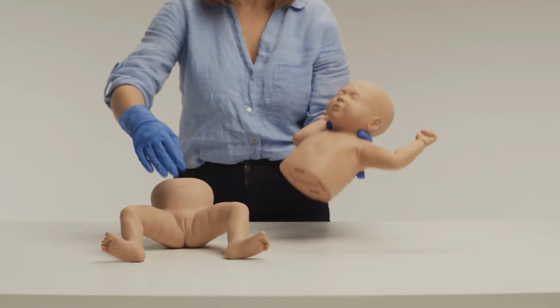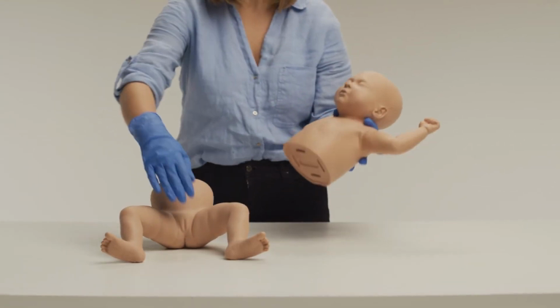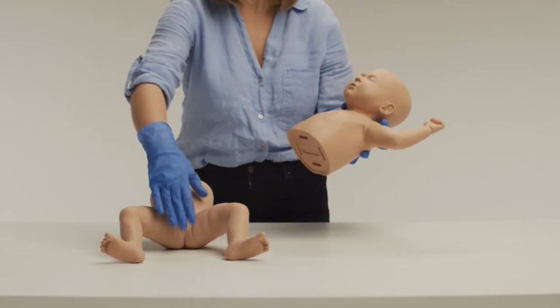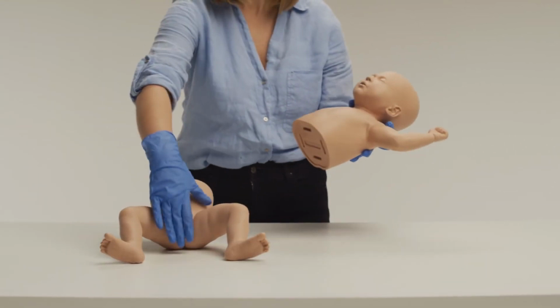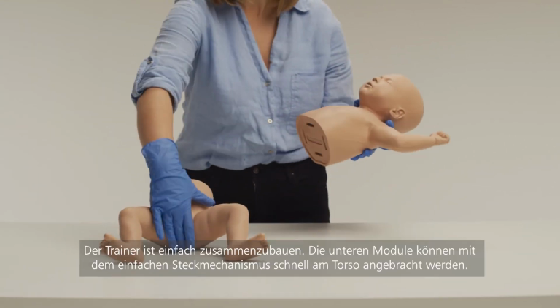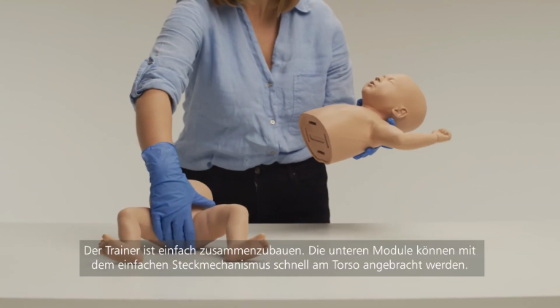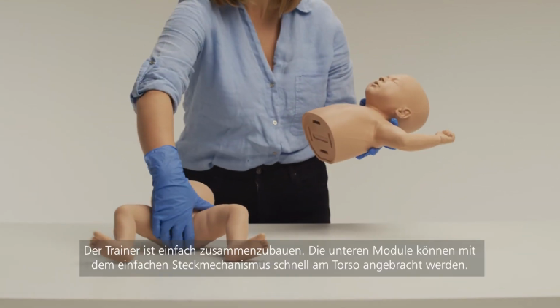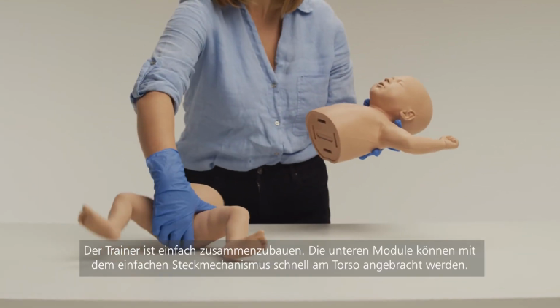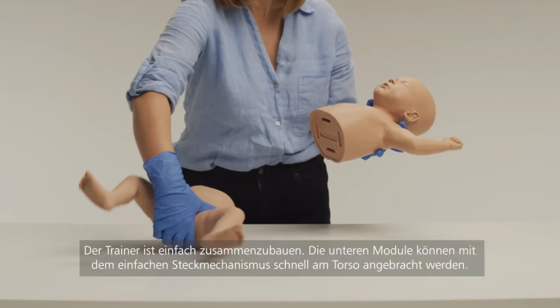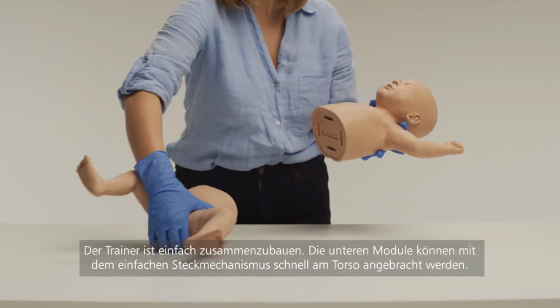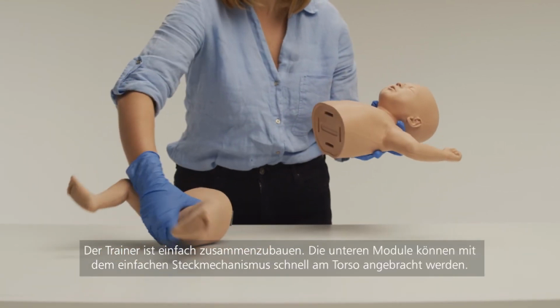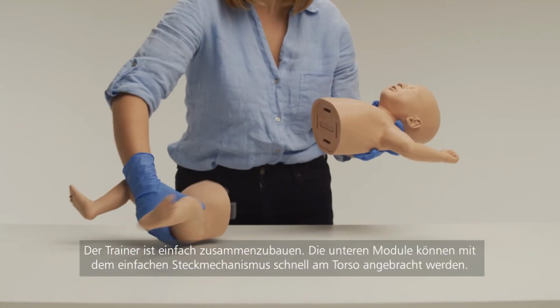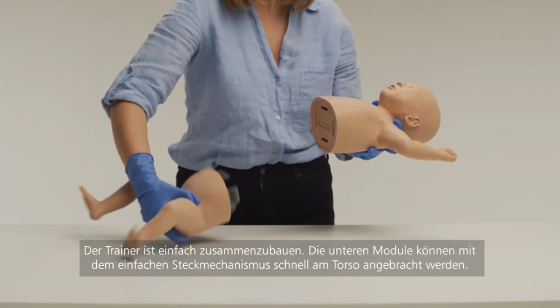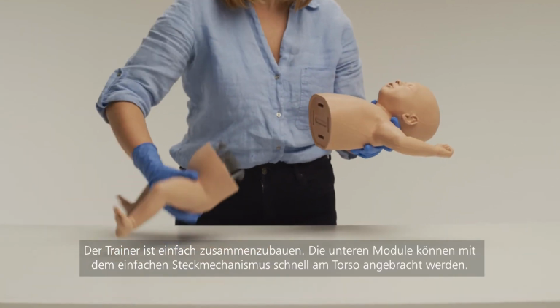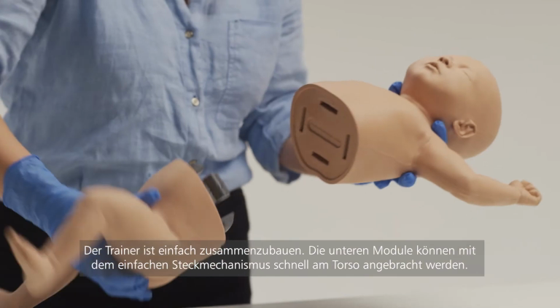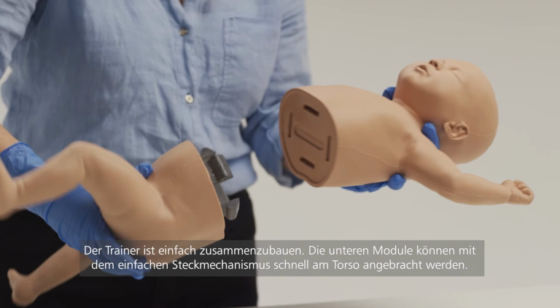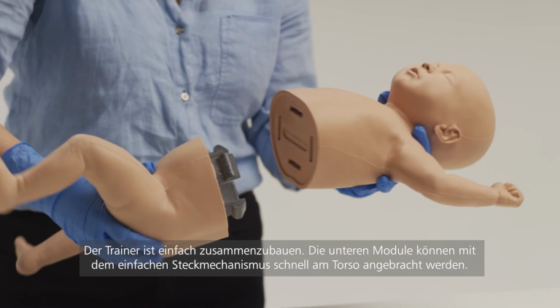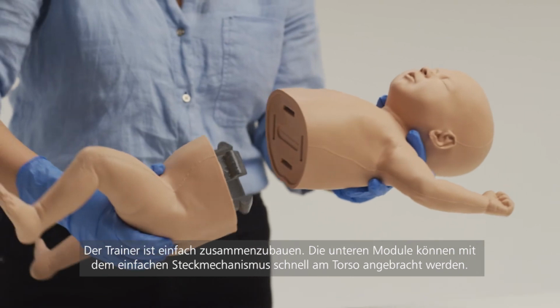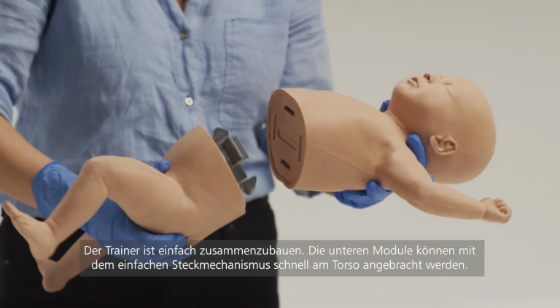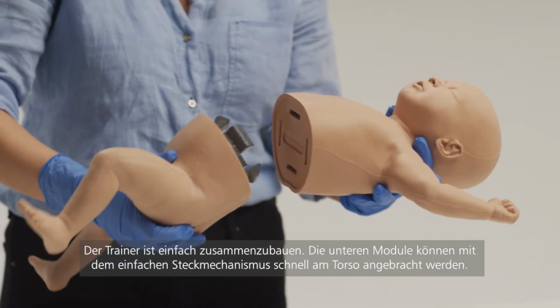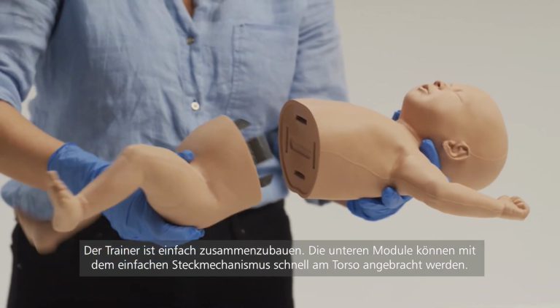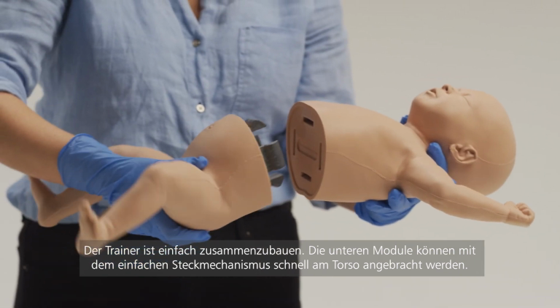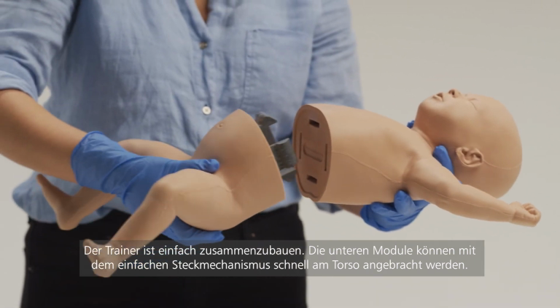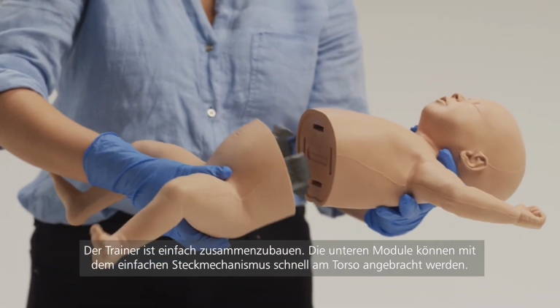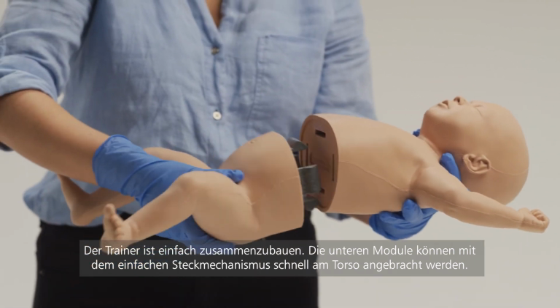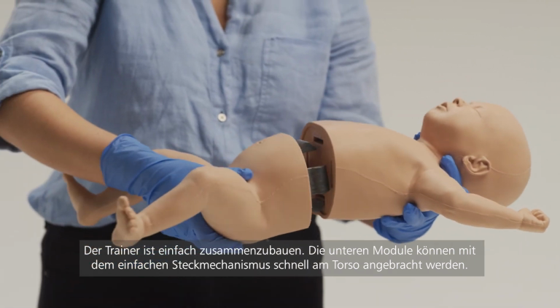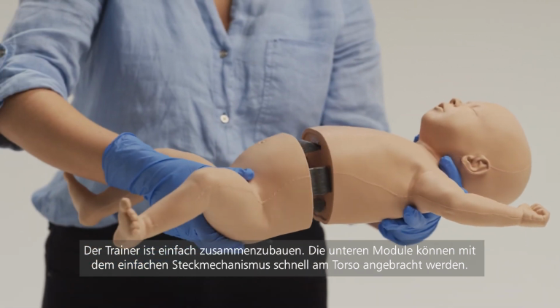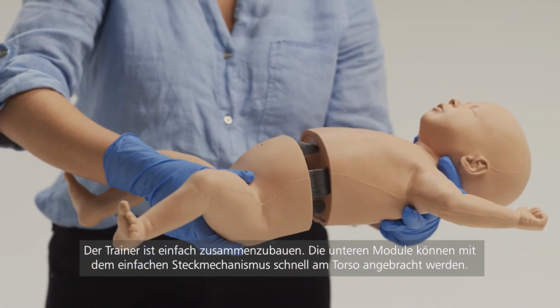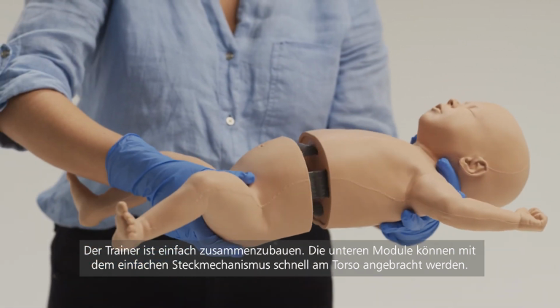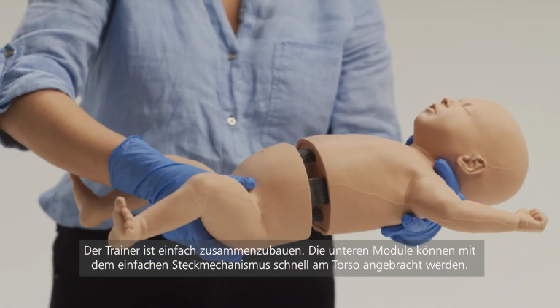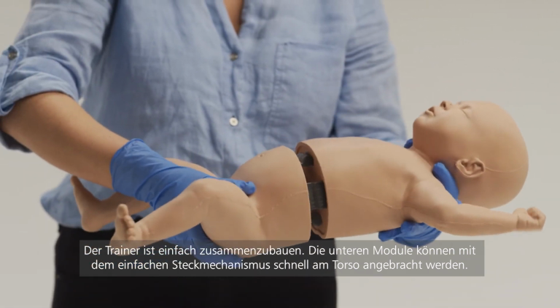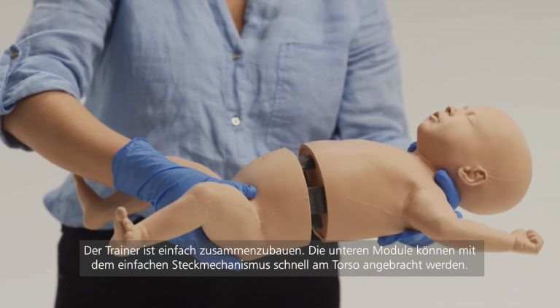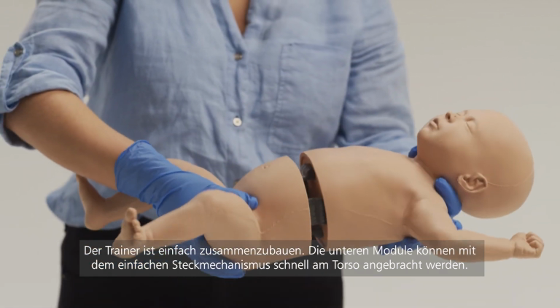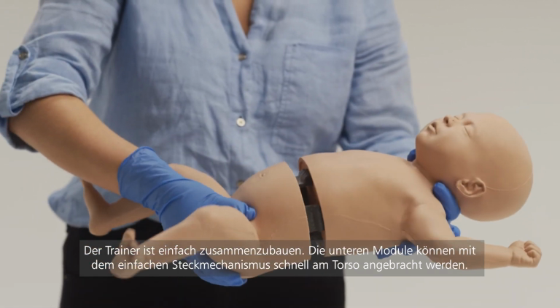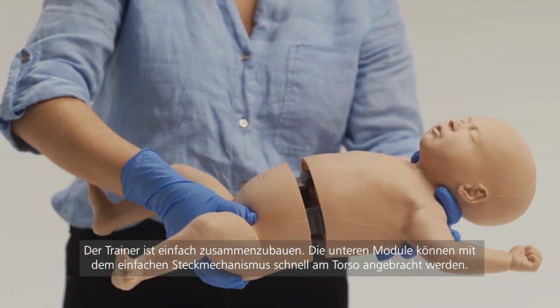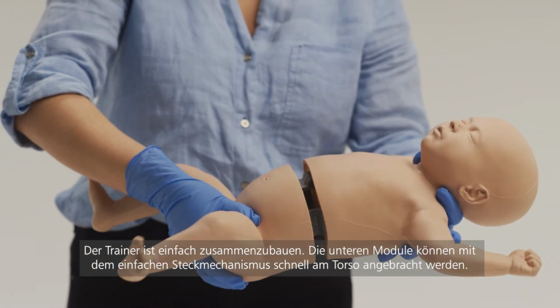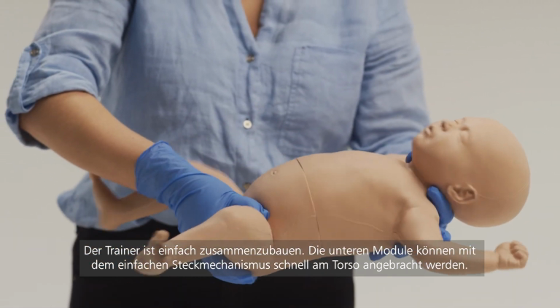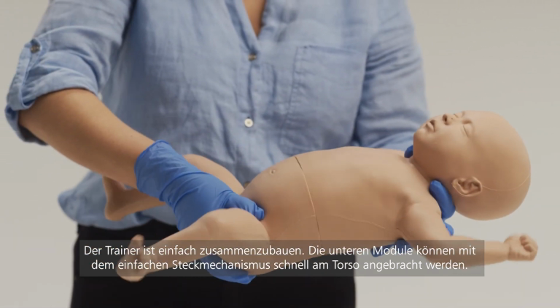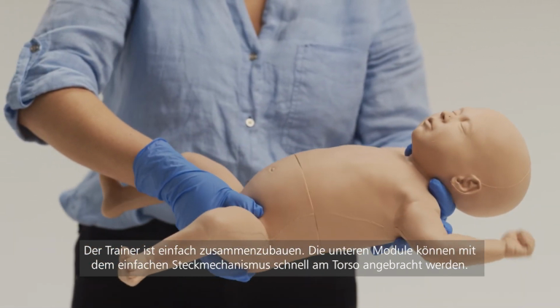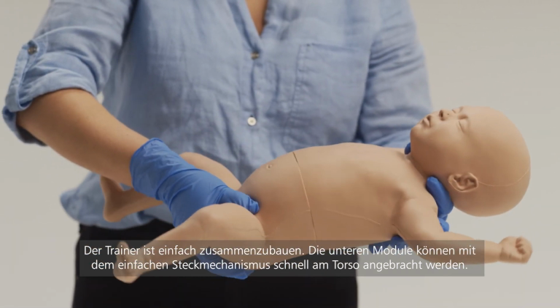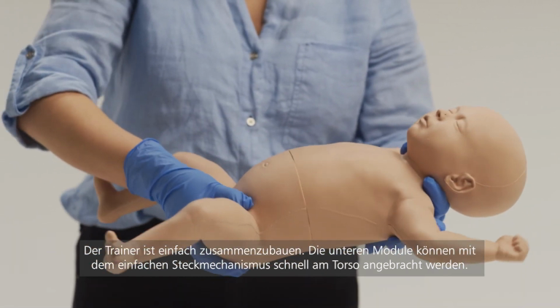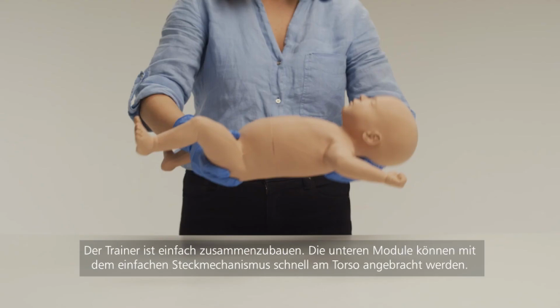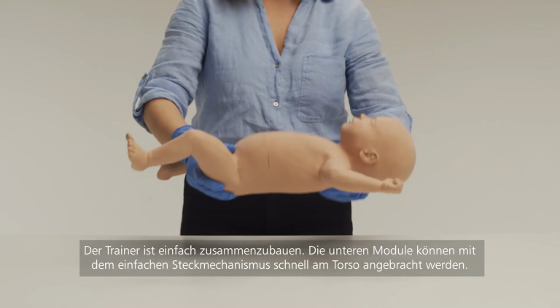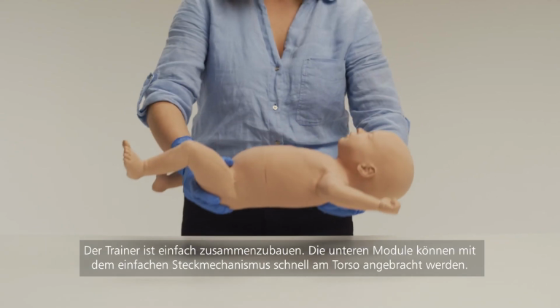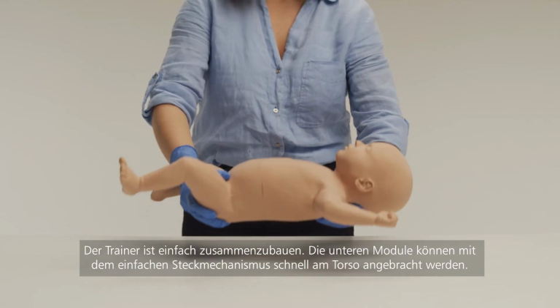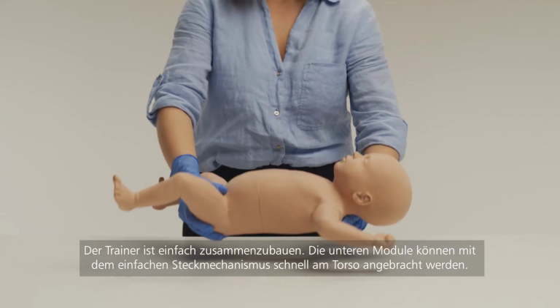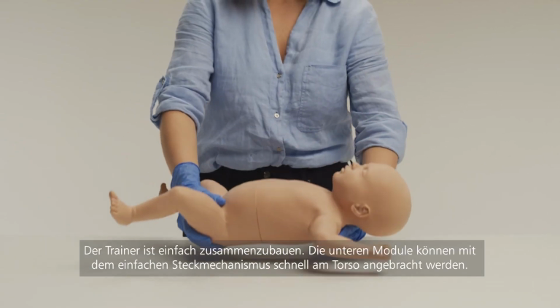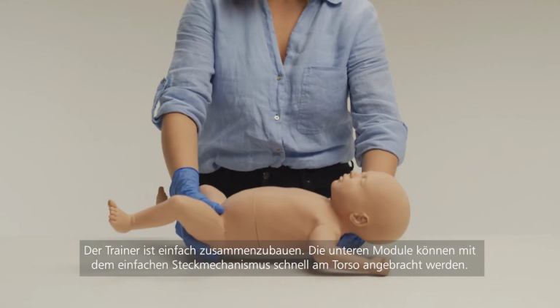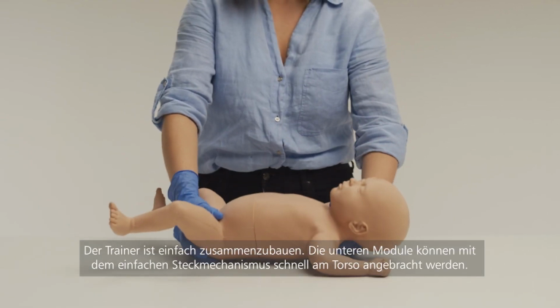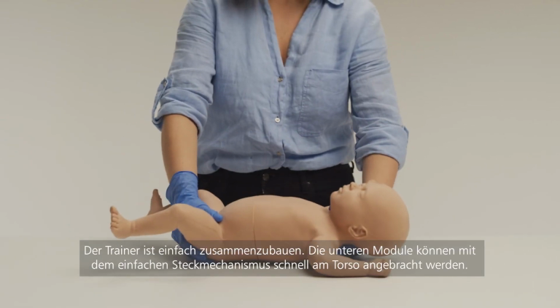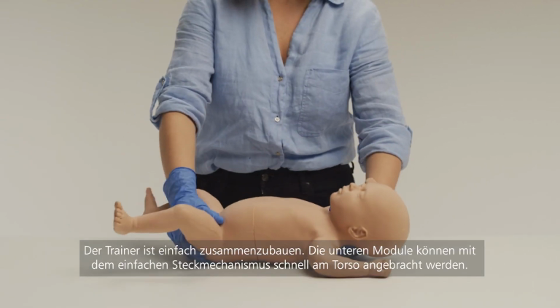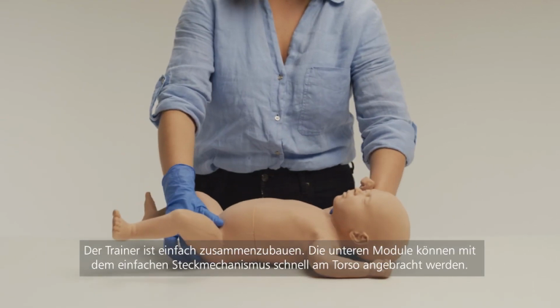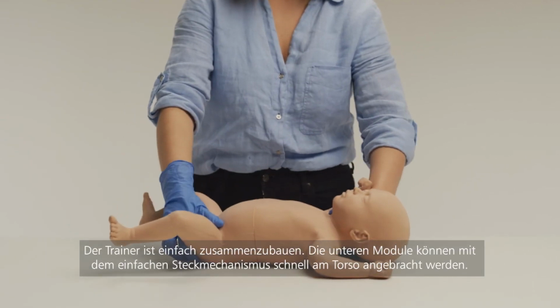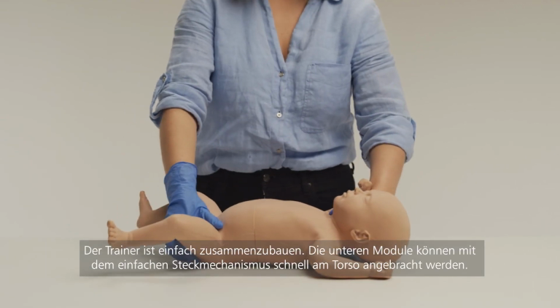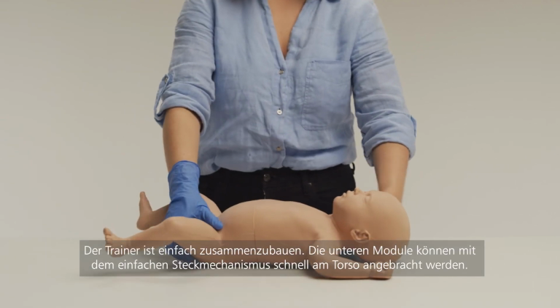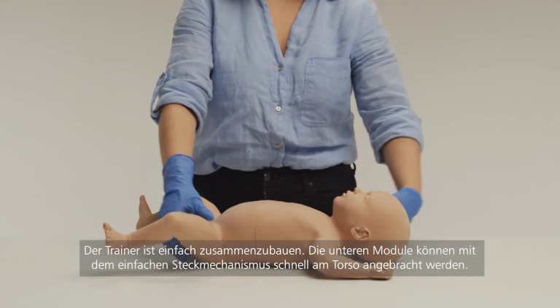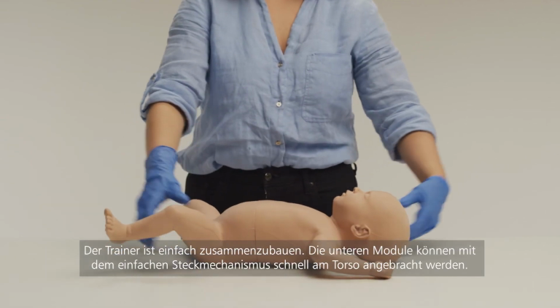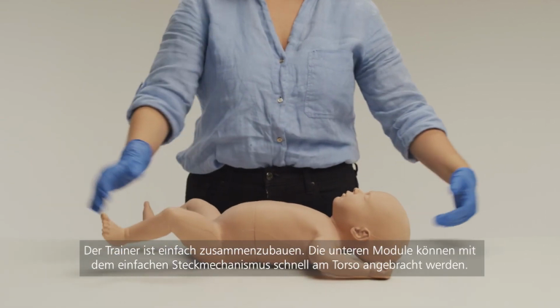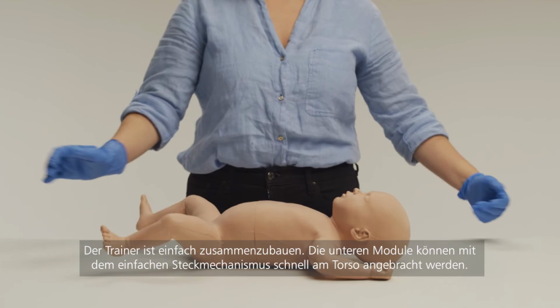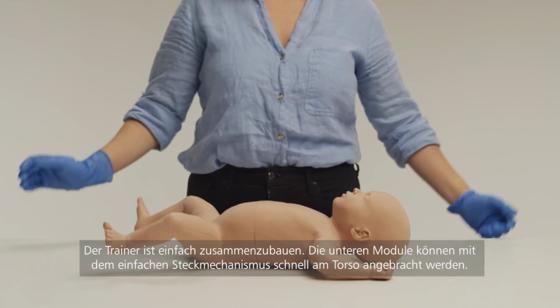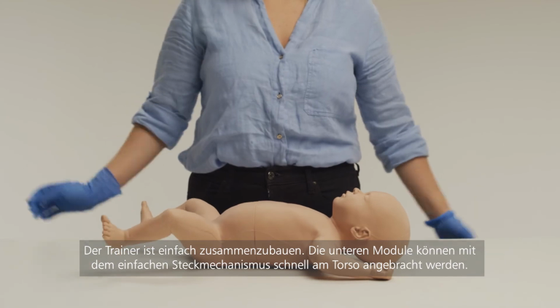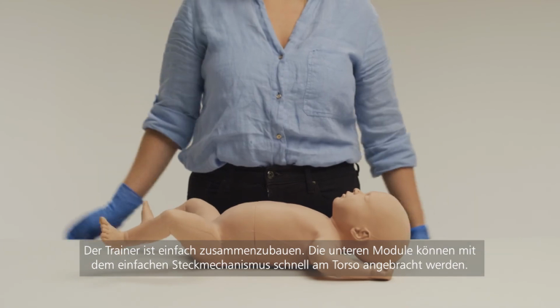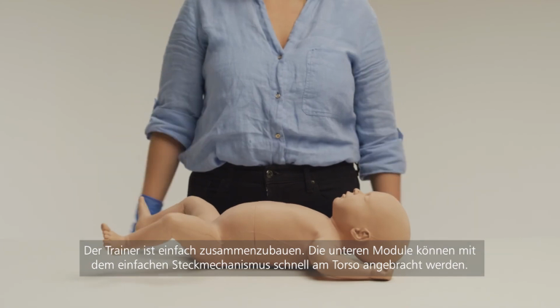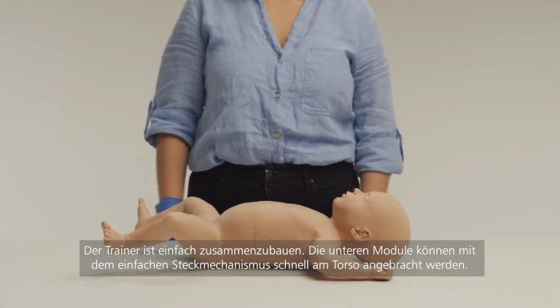The trainer is simple to assemble. The lower modules are quickly interchangeable with the torso — they simply clip together.